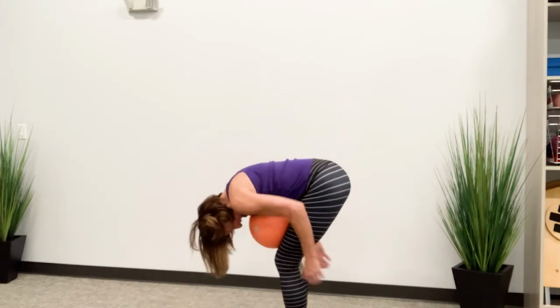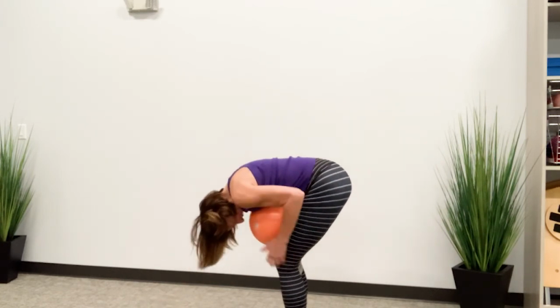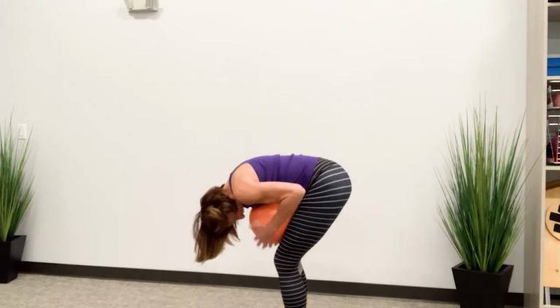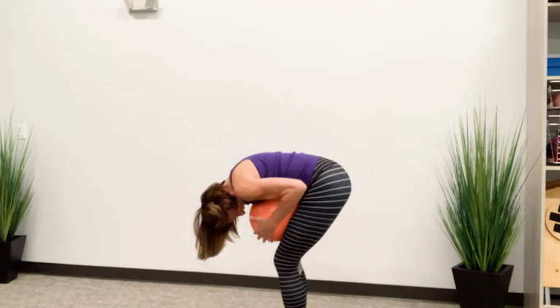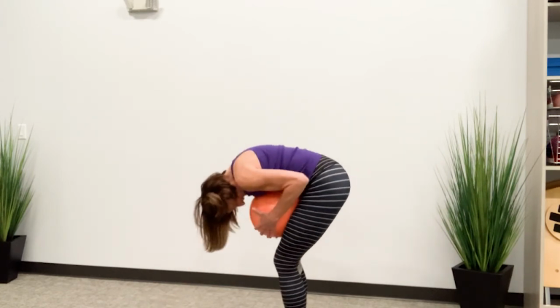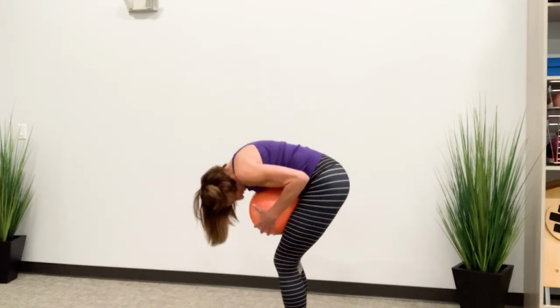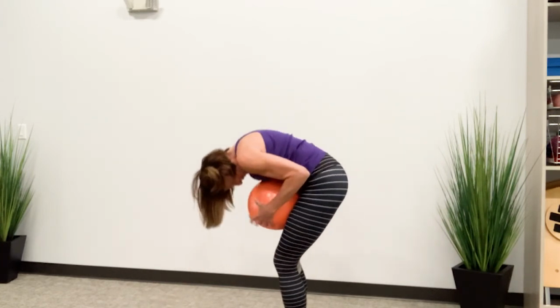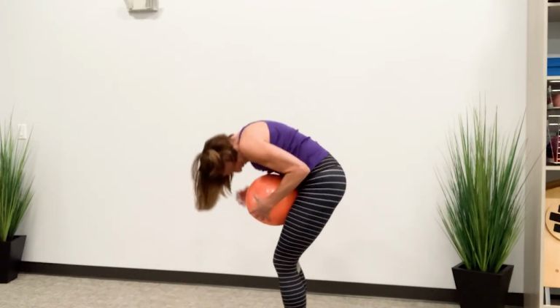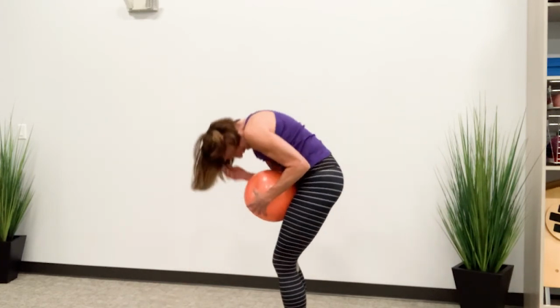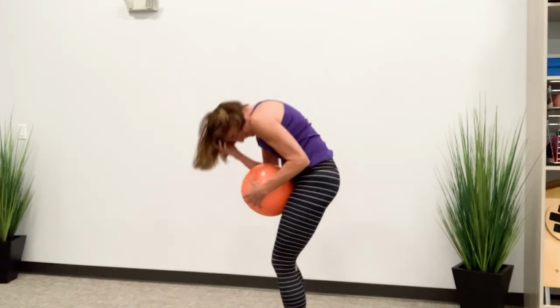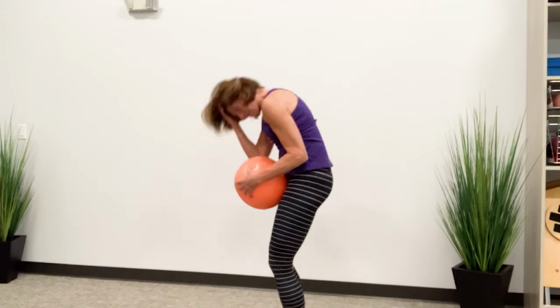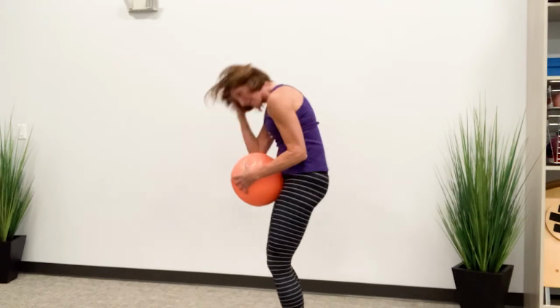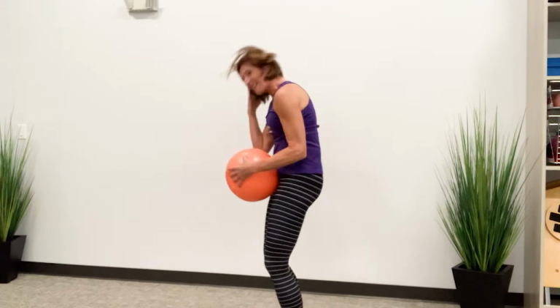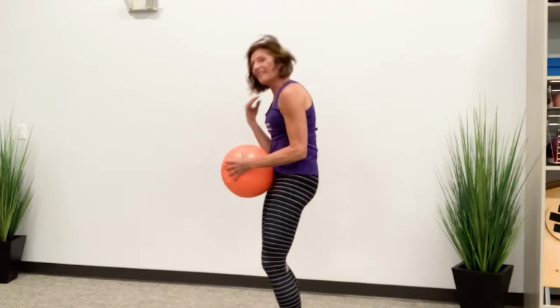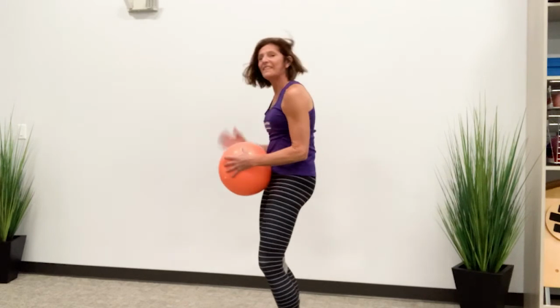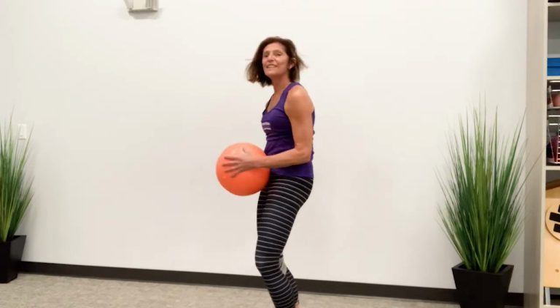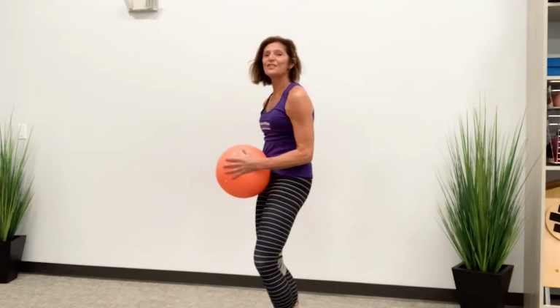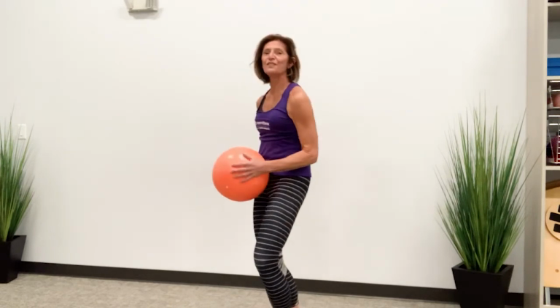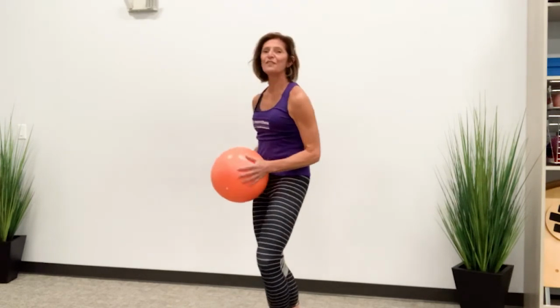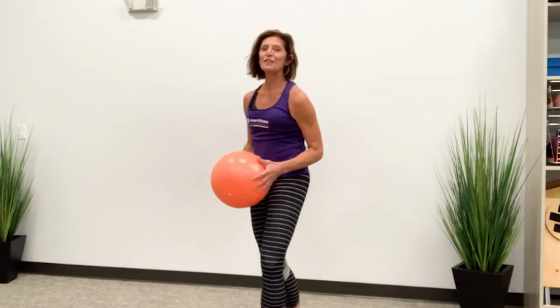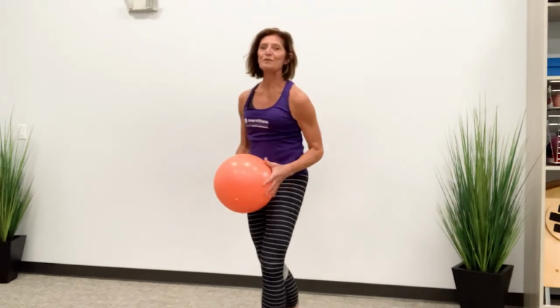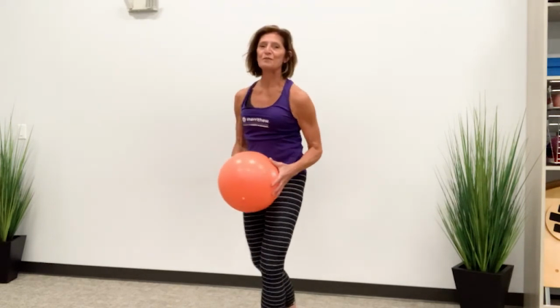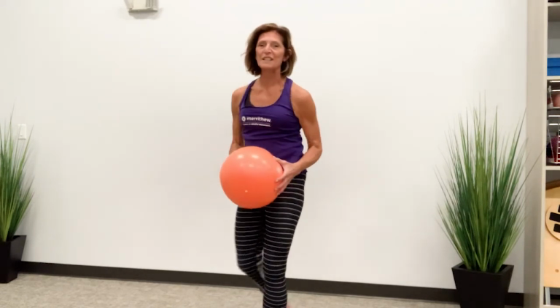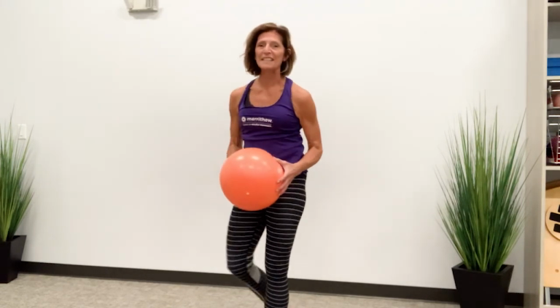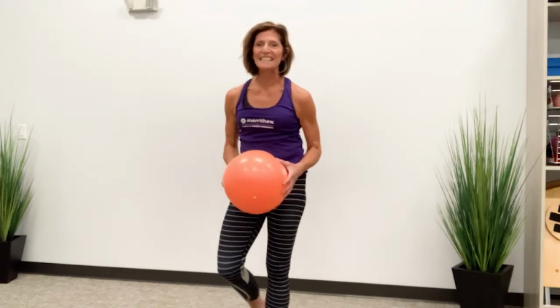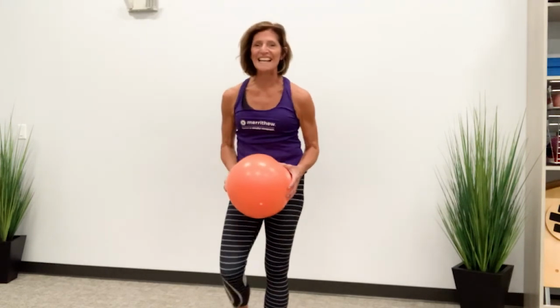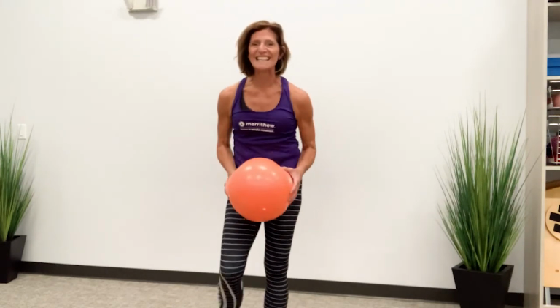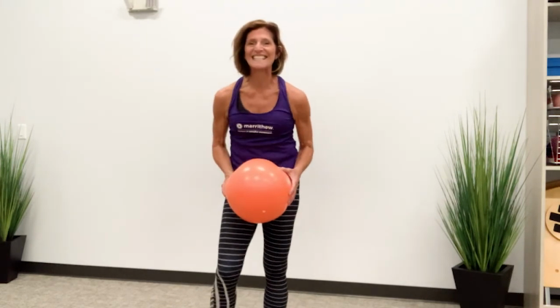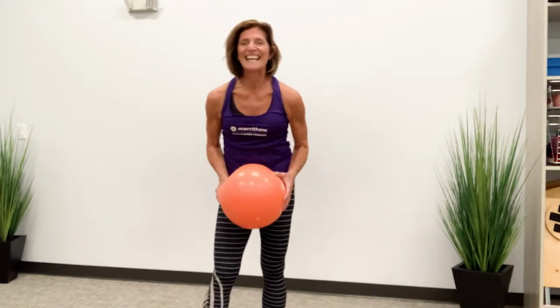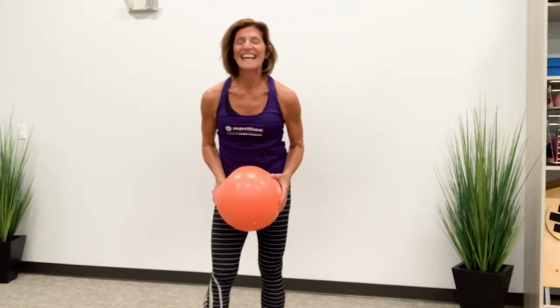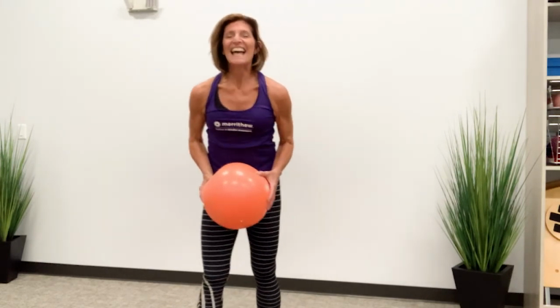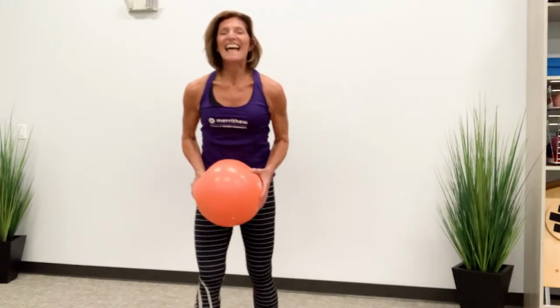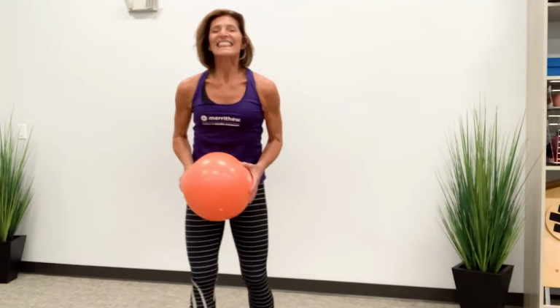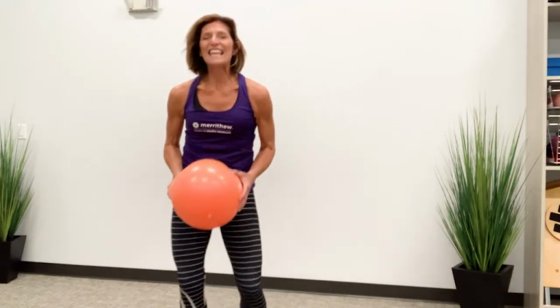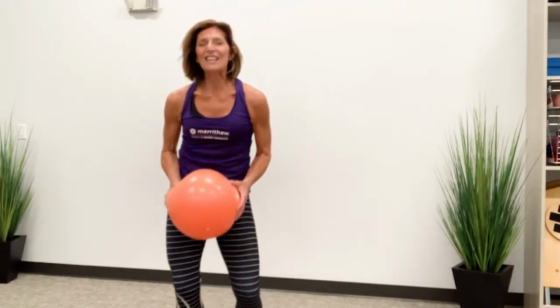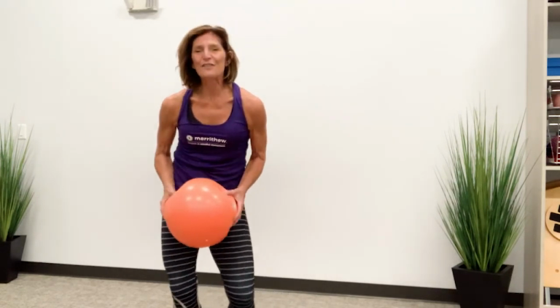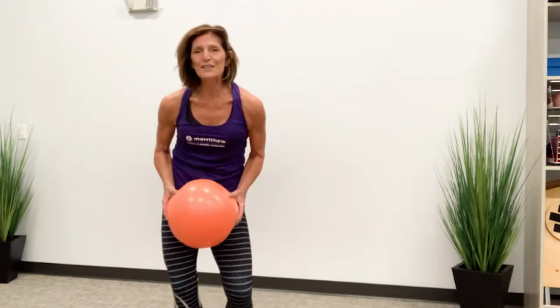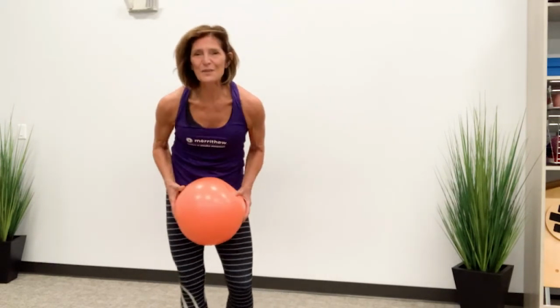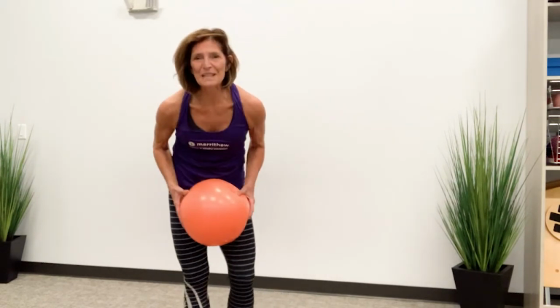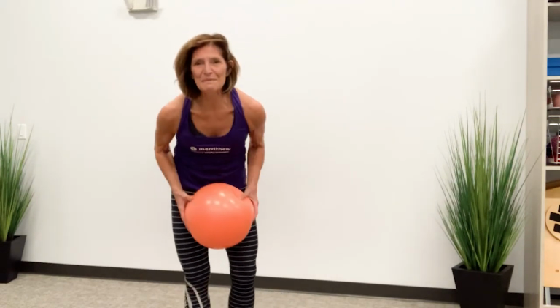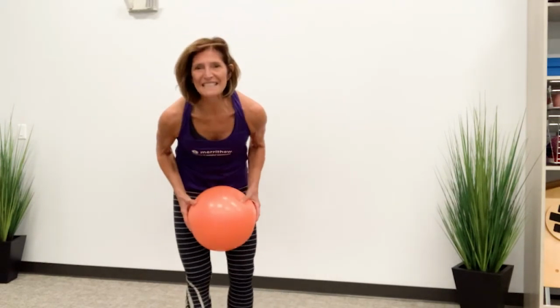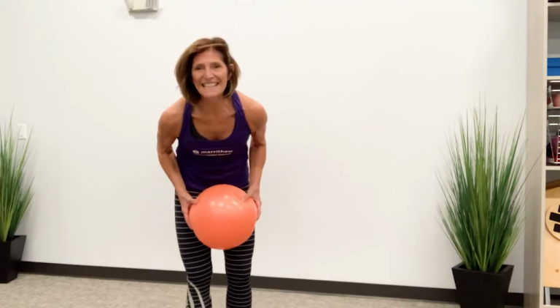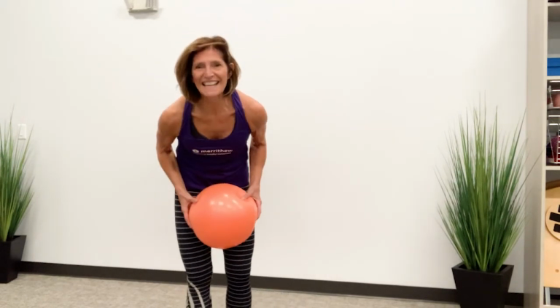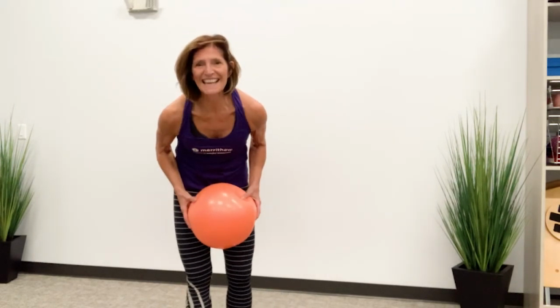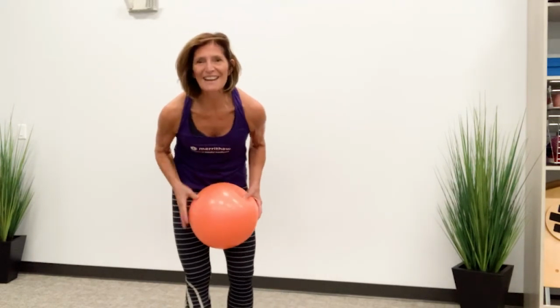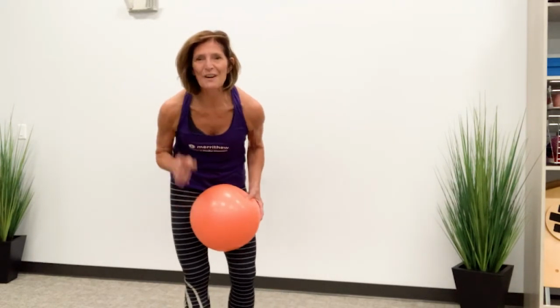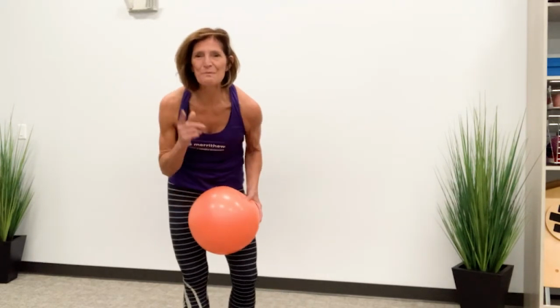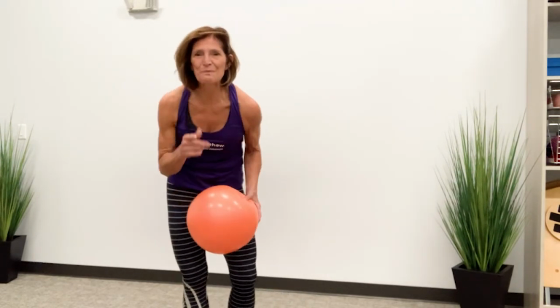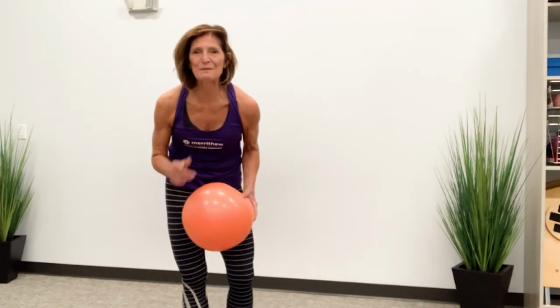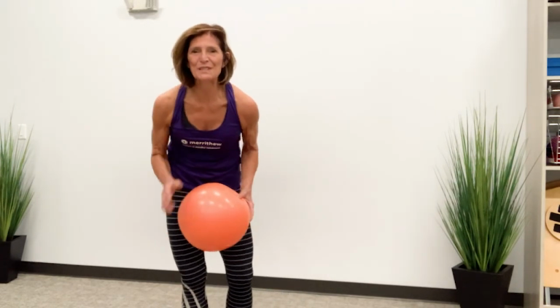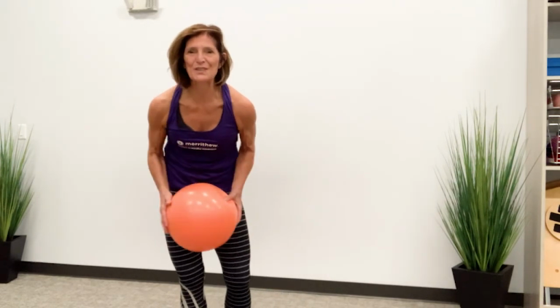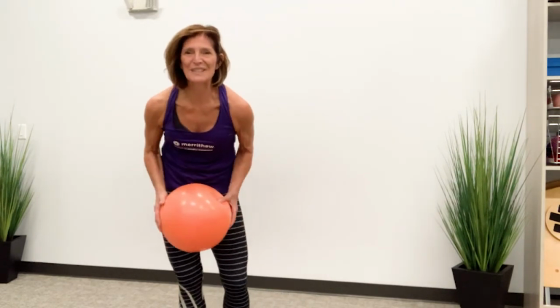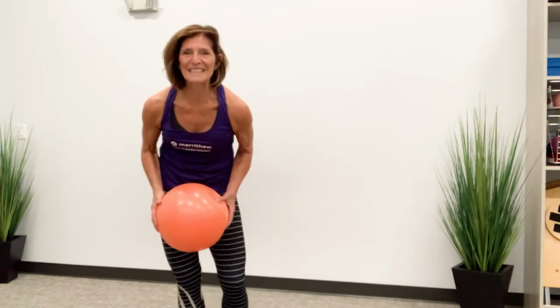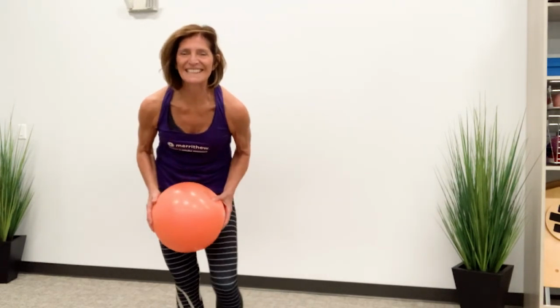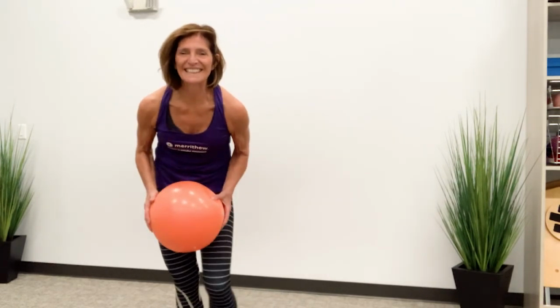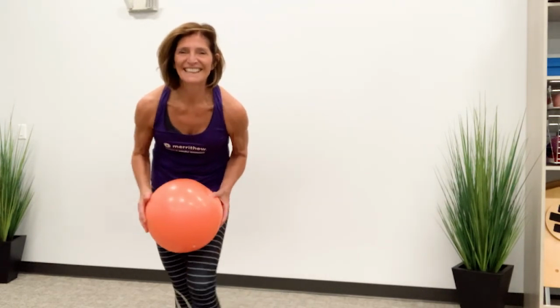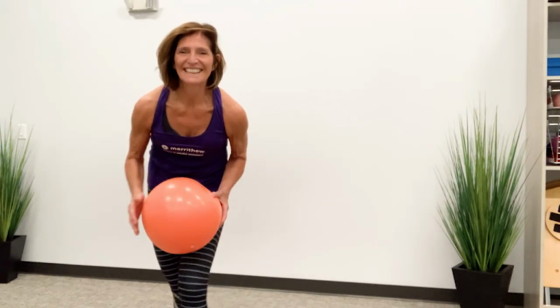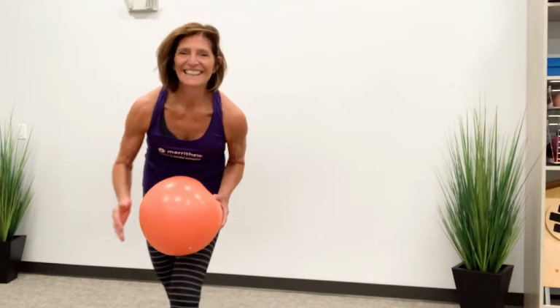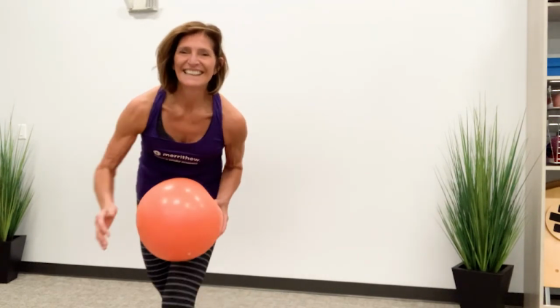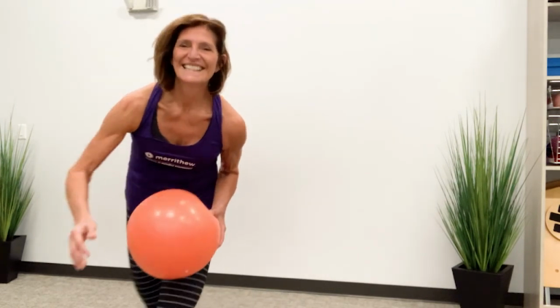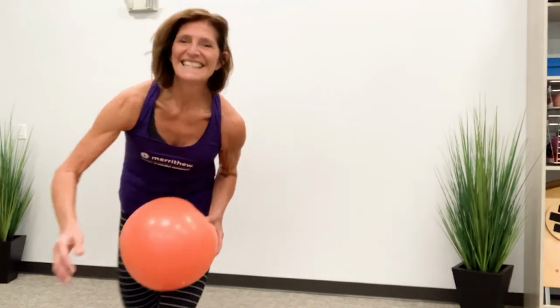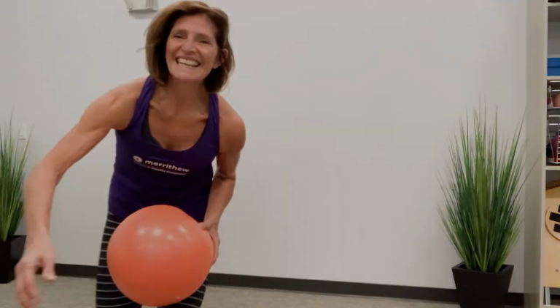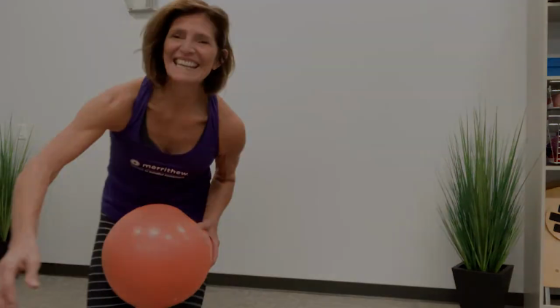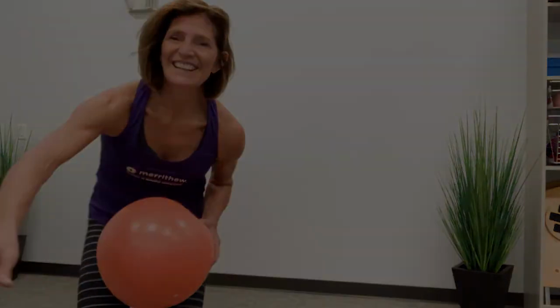And then roll up. That should feel really nice. Thank you for joining me today. I hope you enjoyed it. Take care.